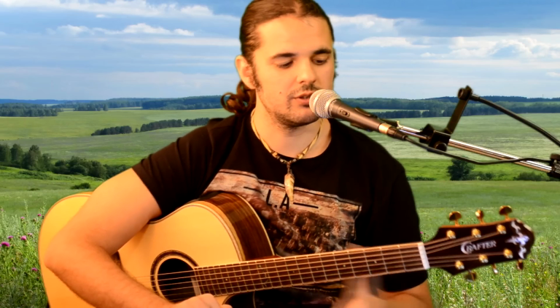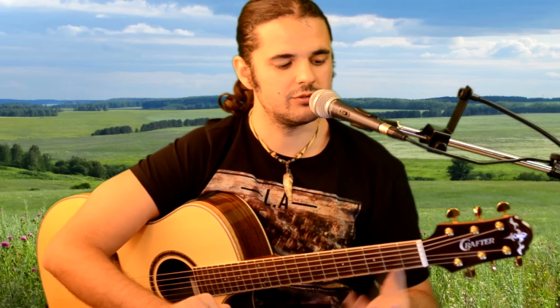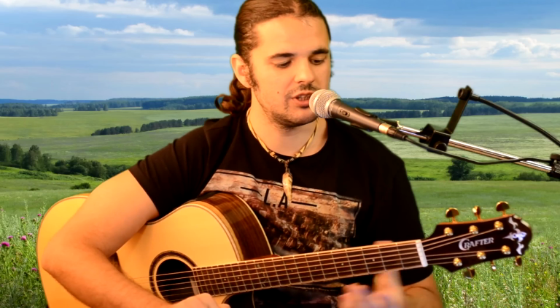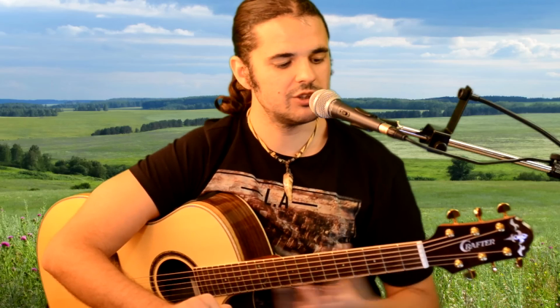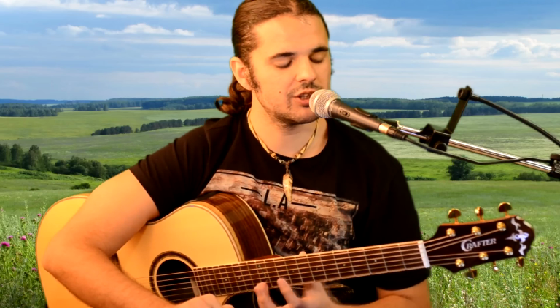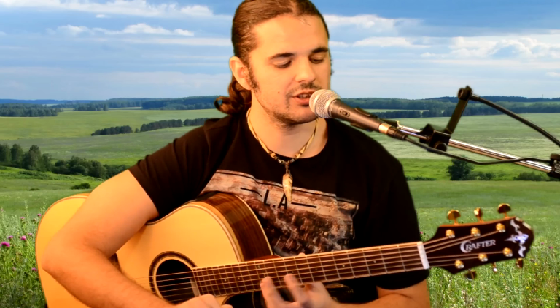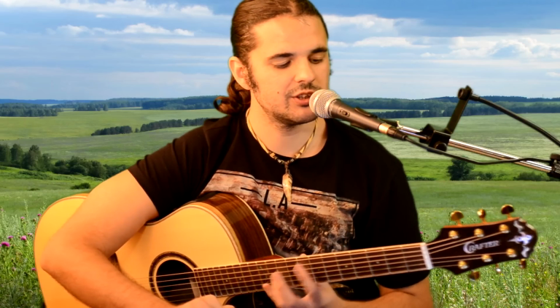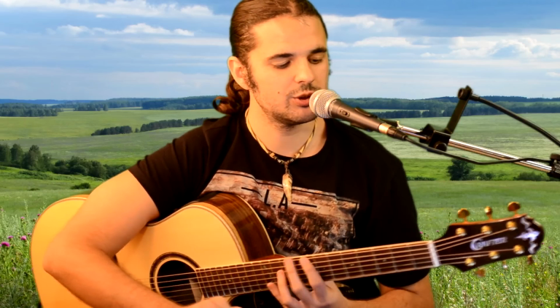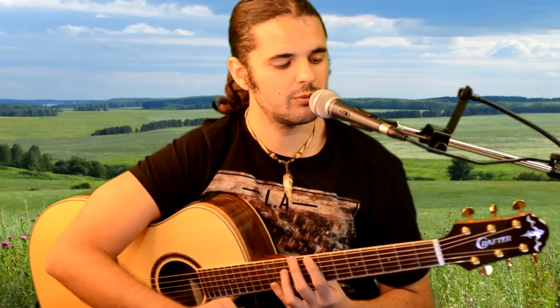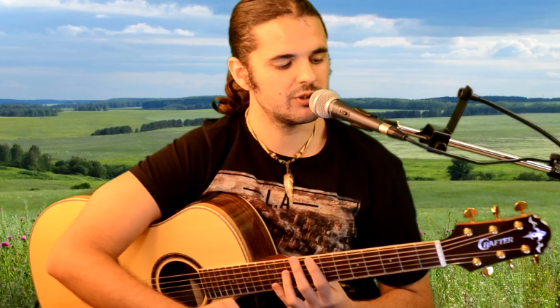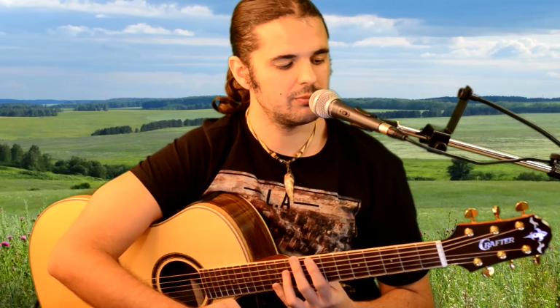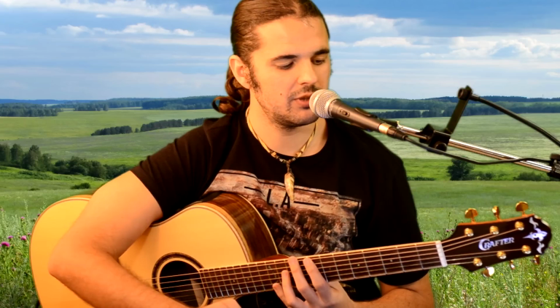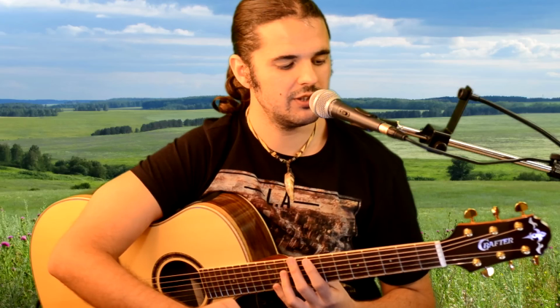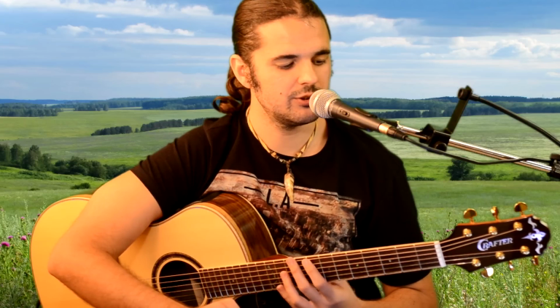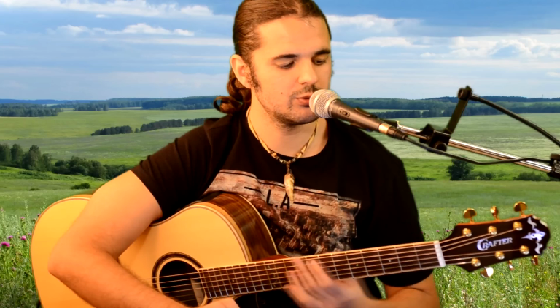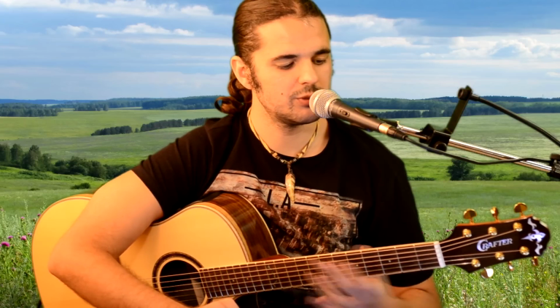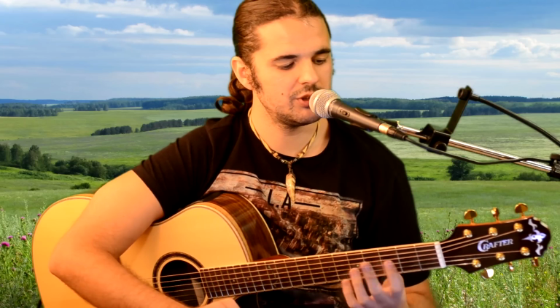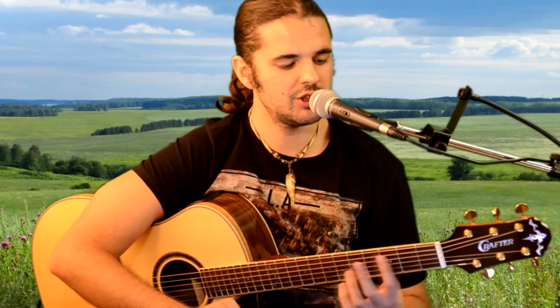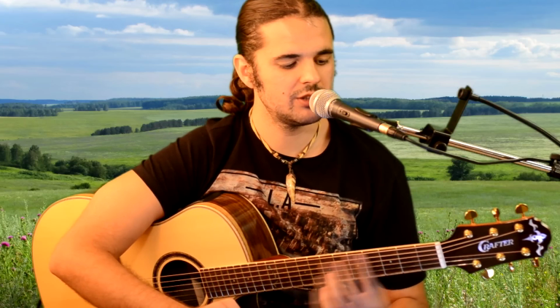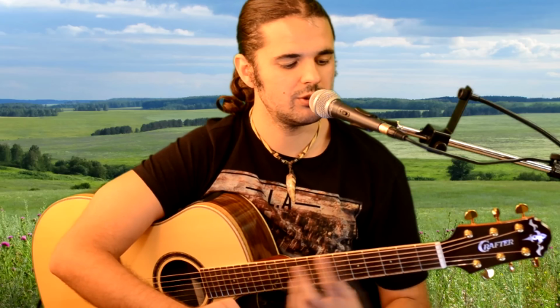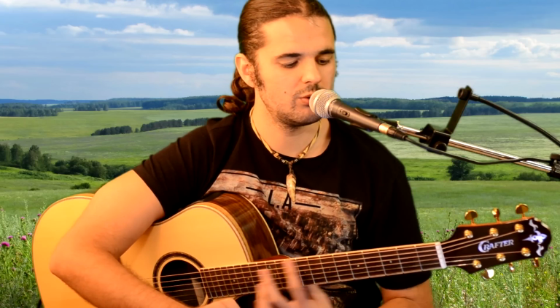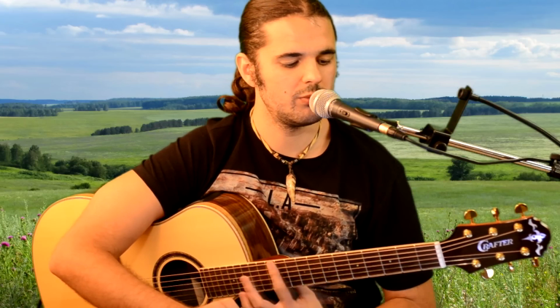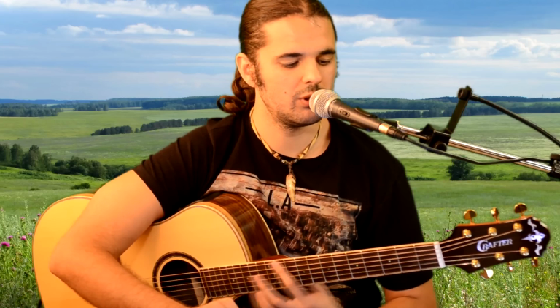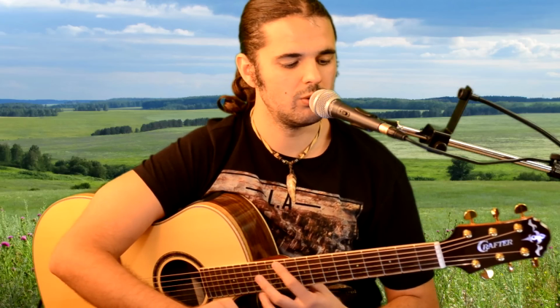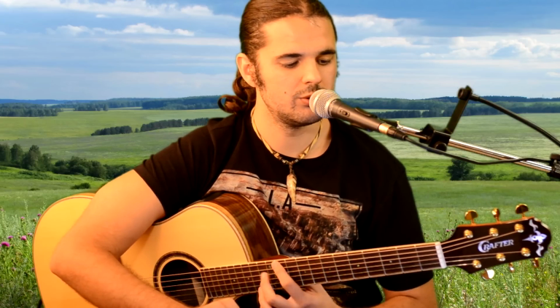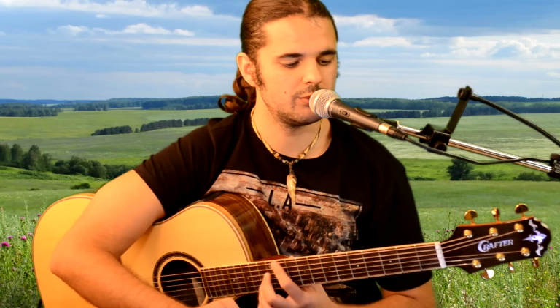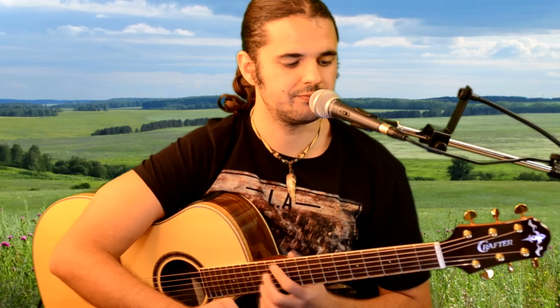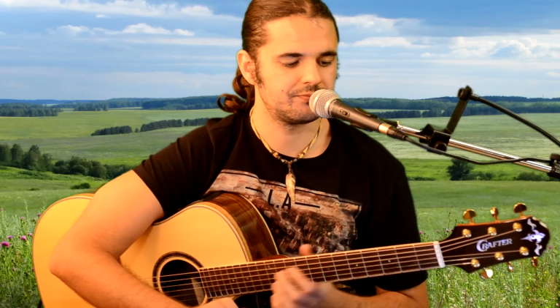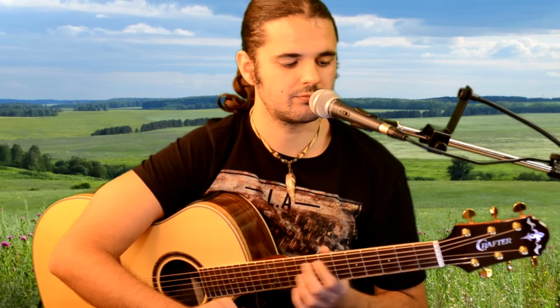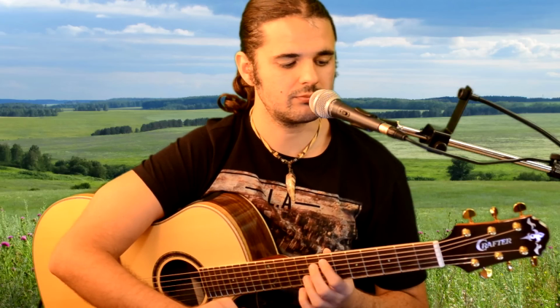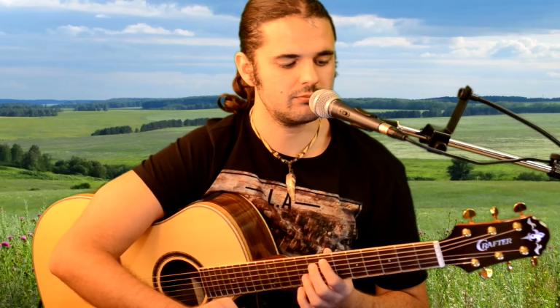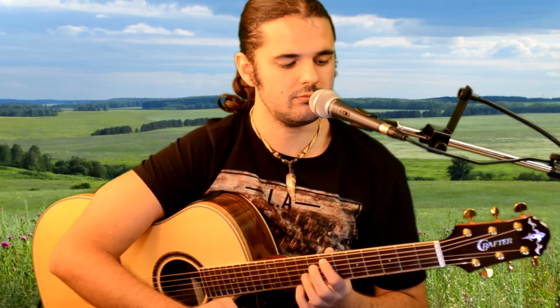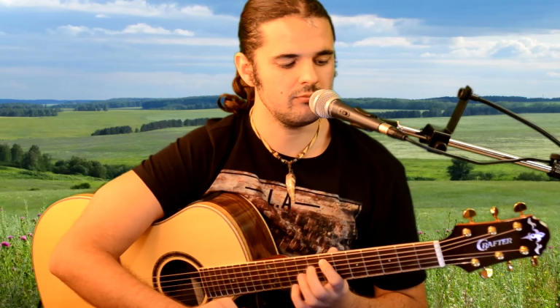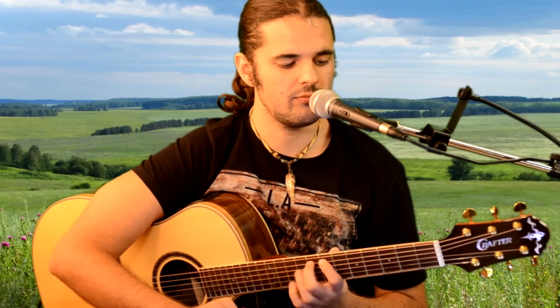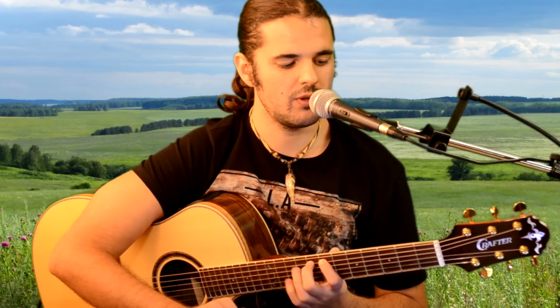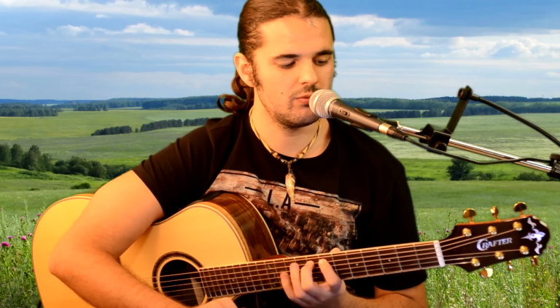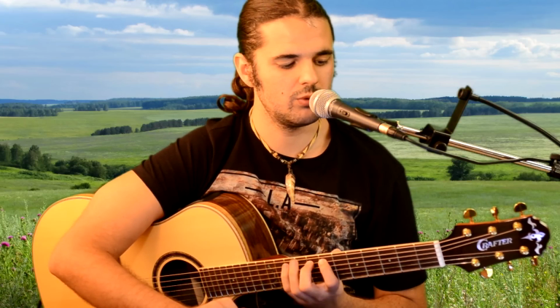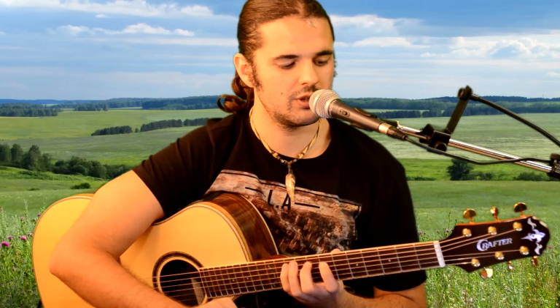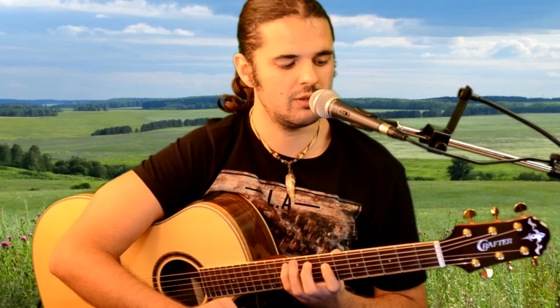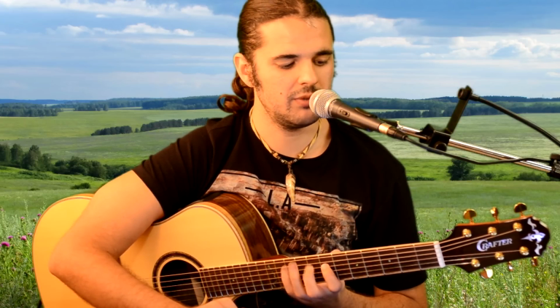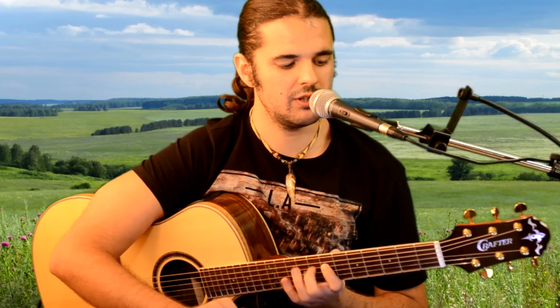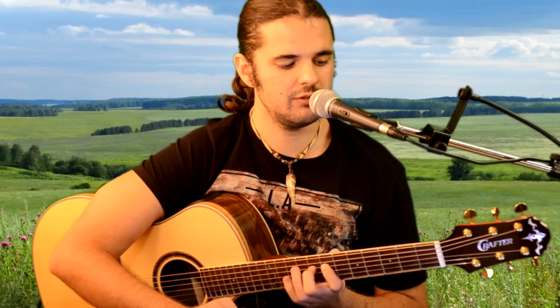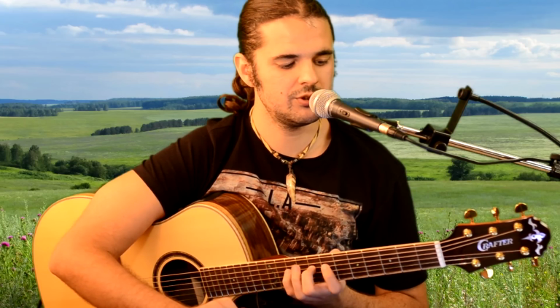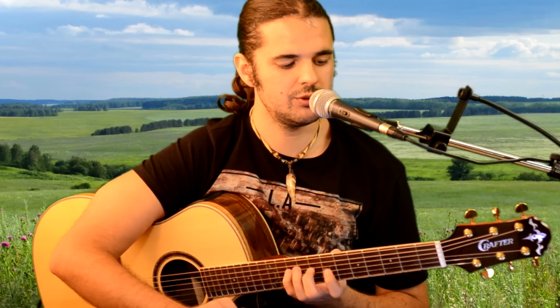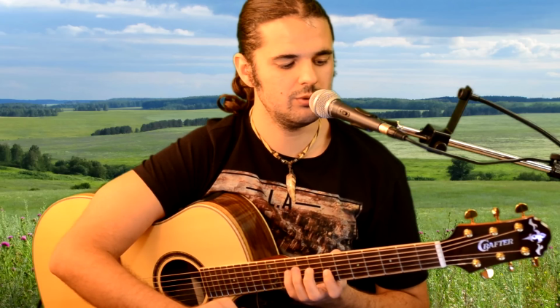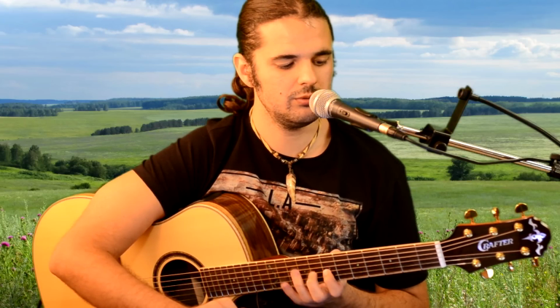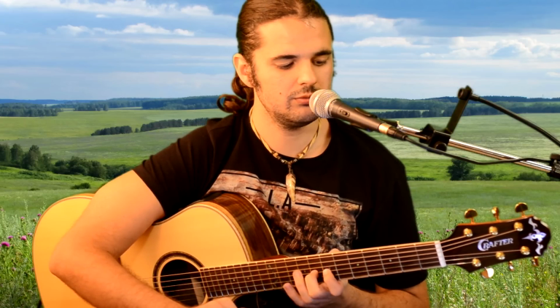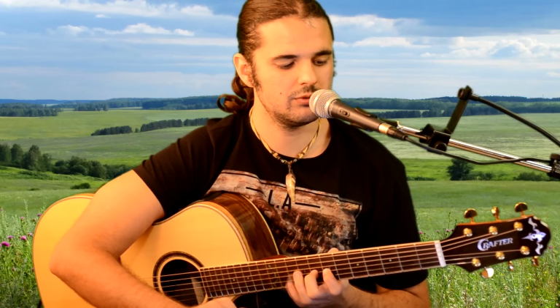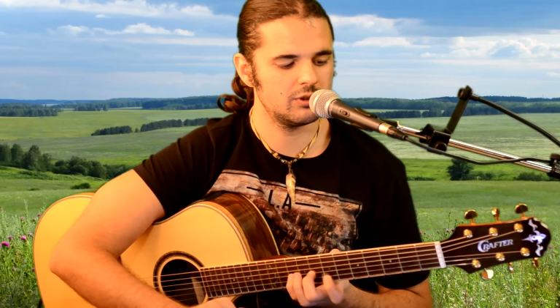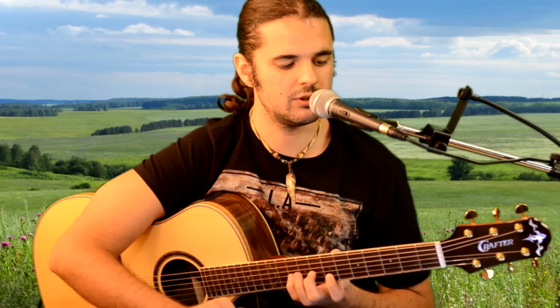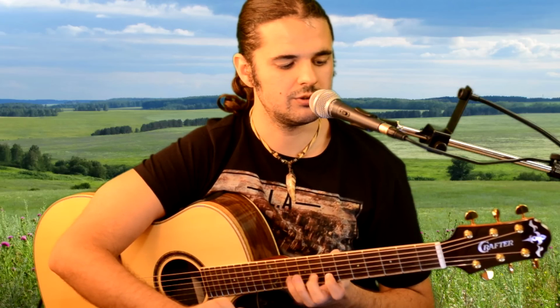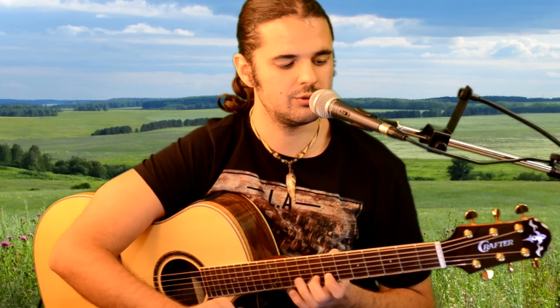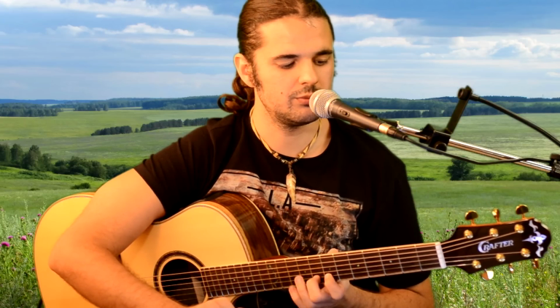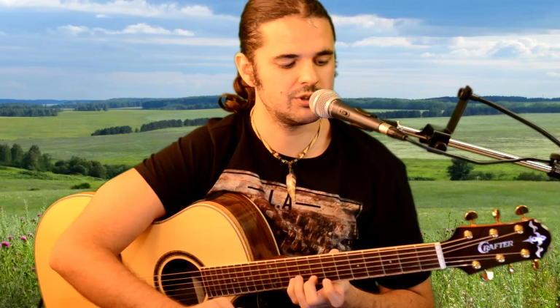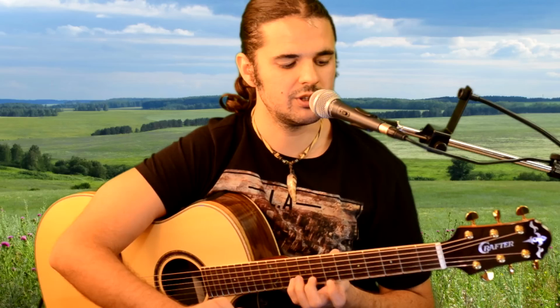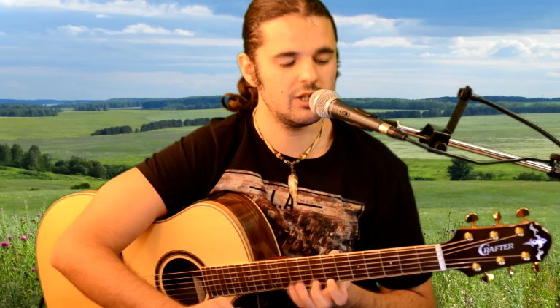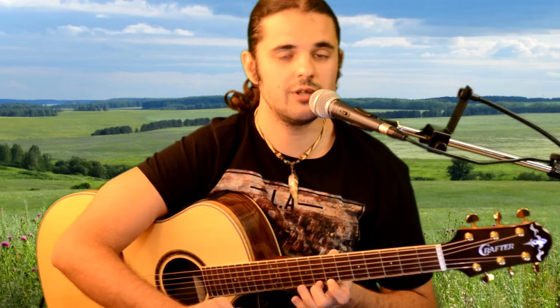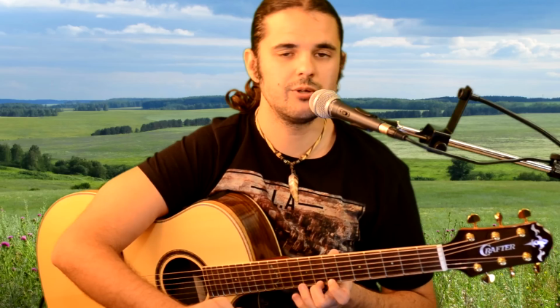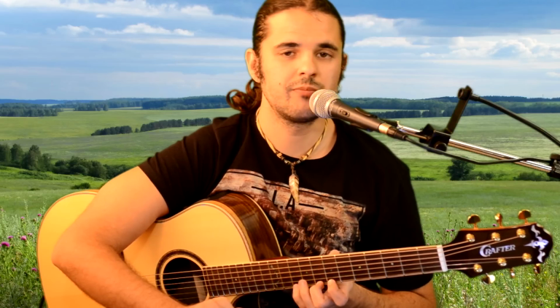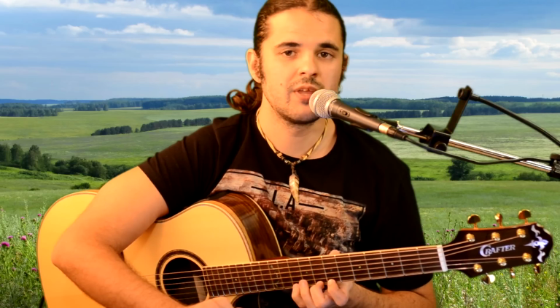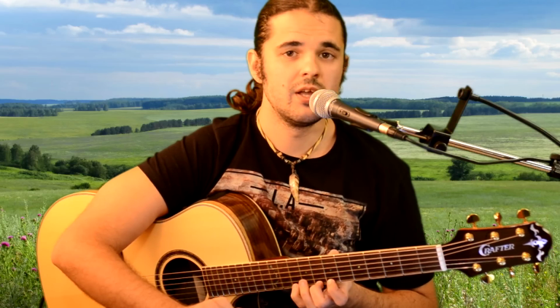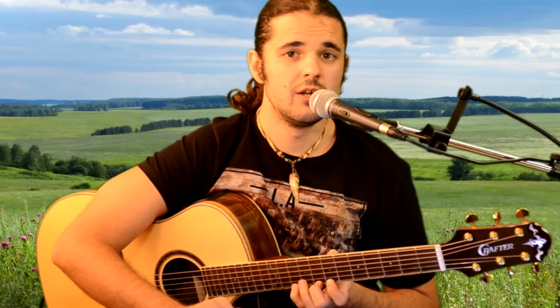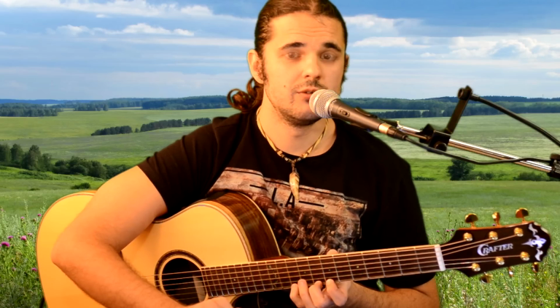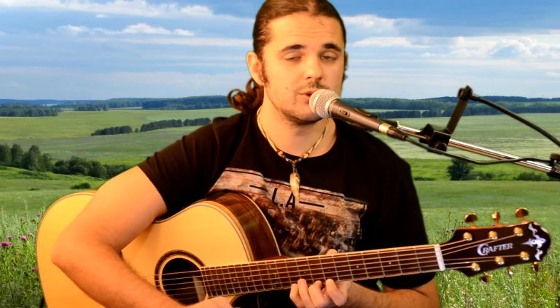Next time we will start analyzing this wonderful melody. For now, that's it for today — we played it. That's all.